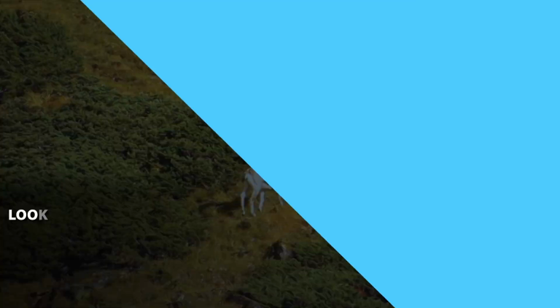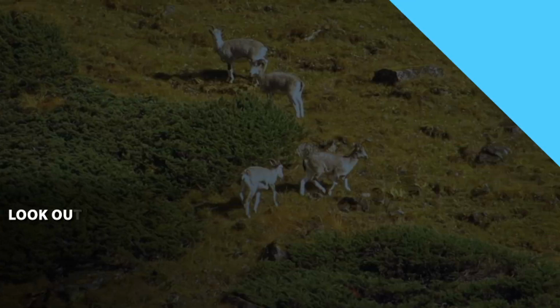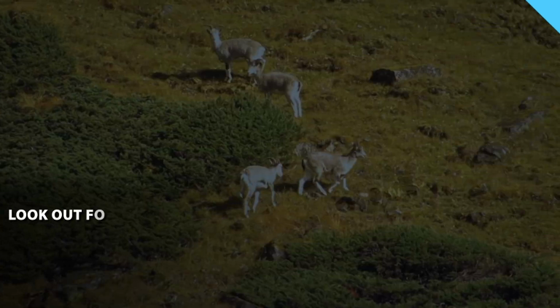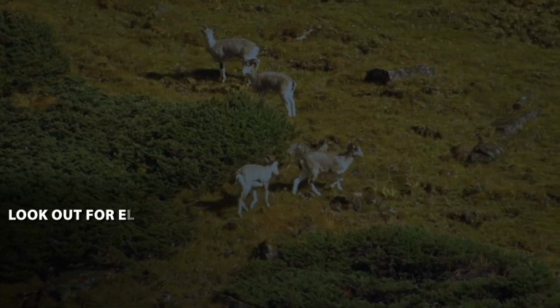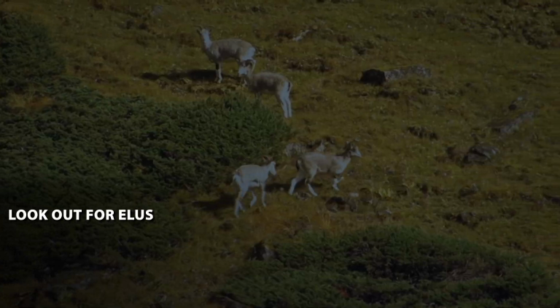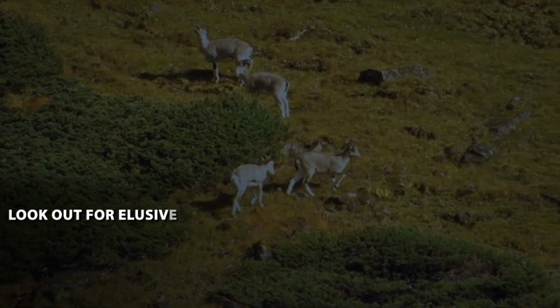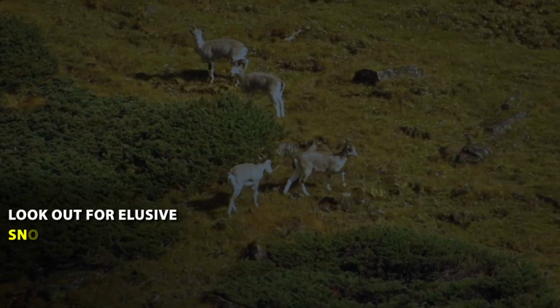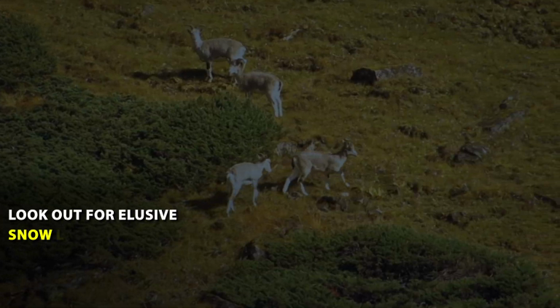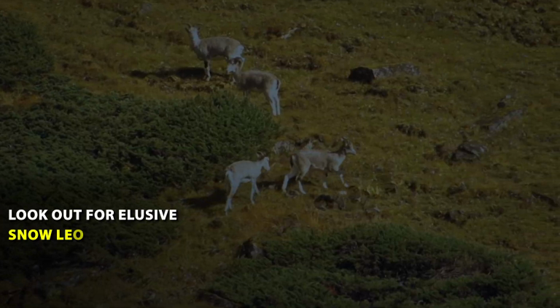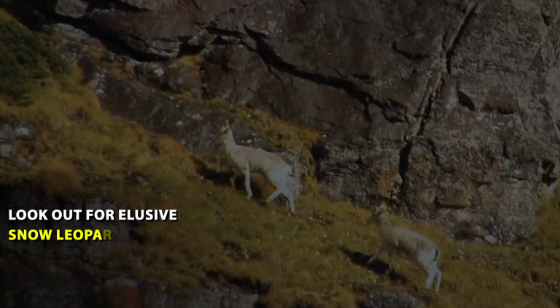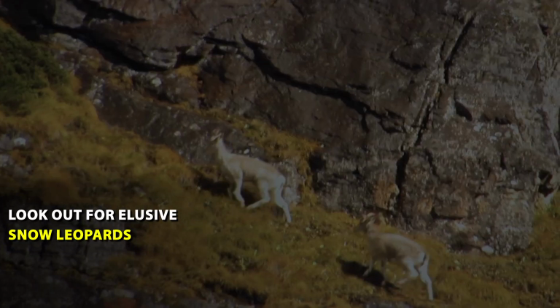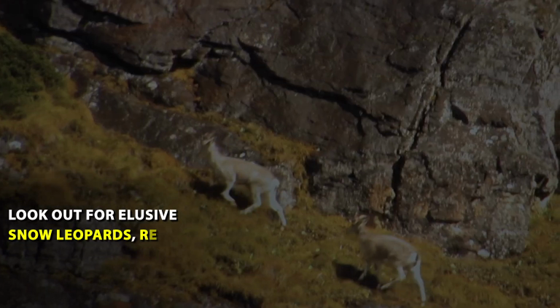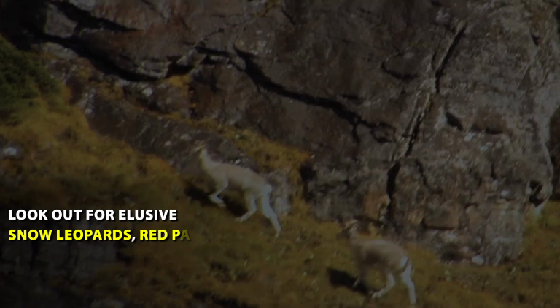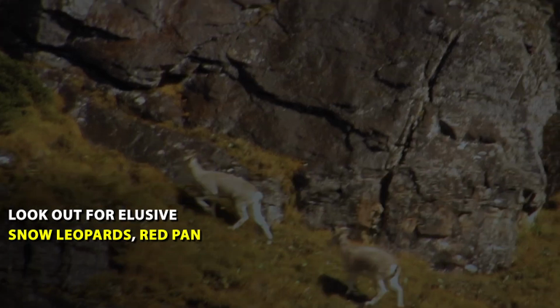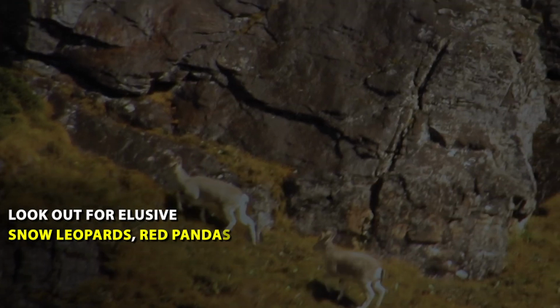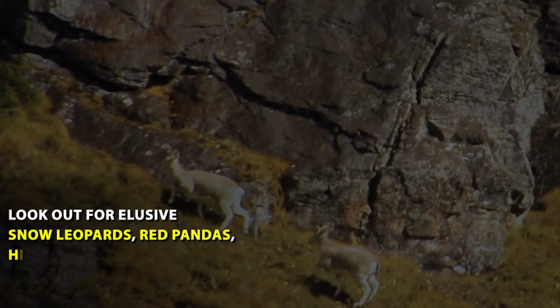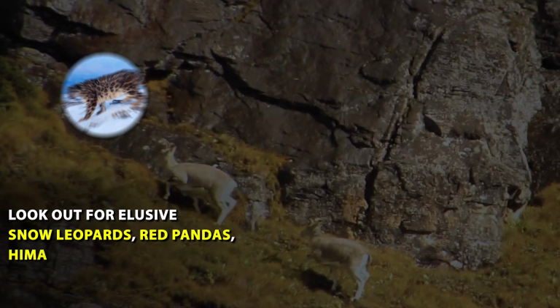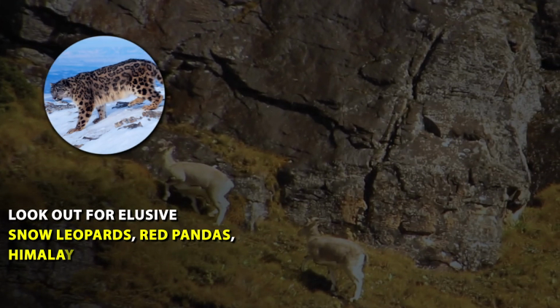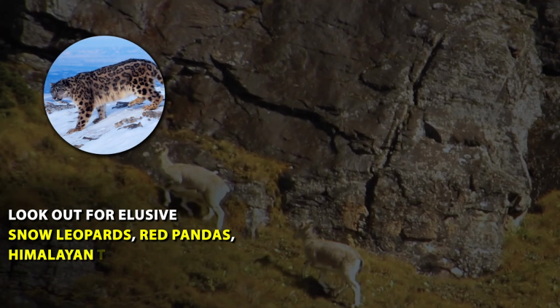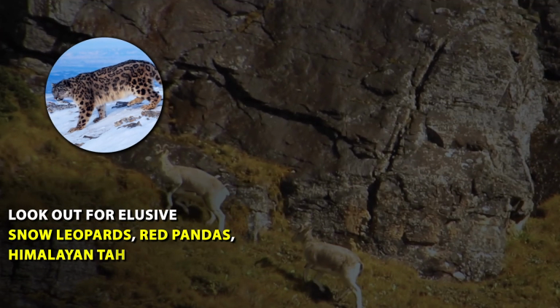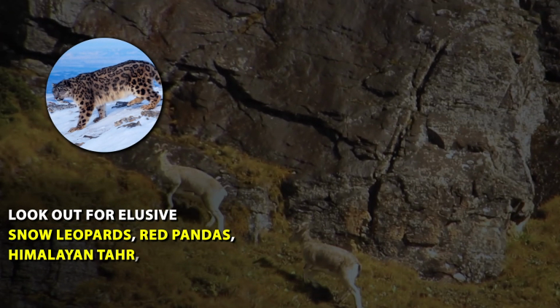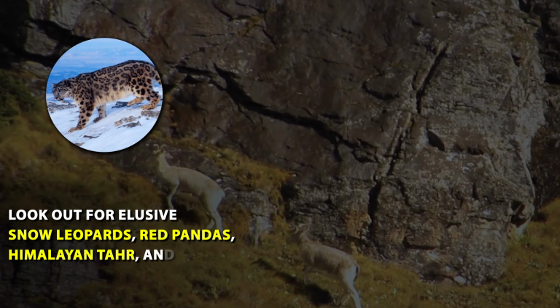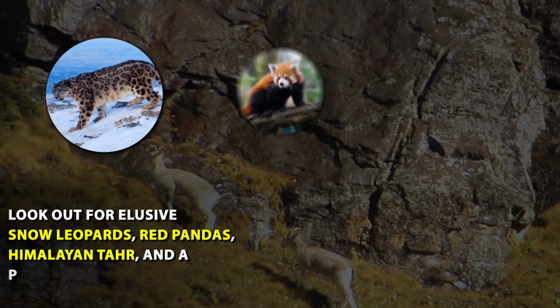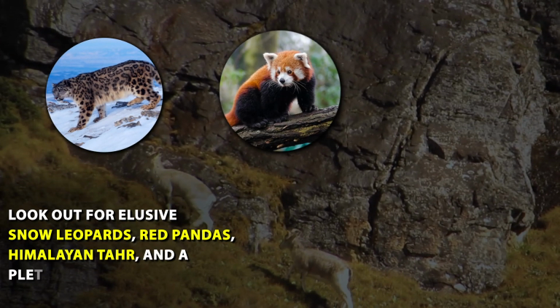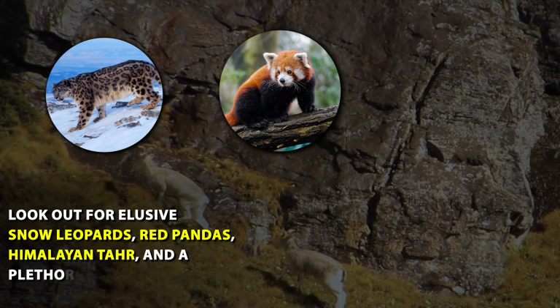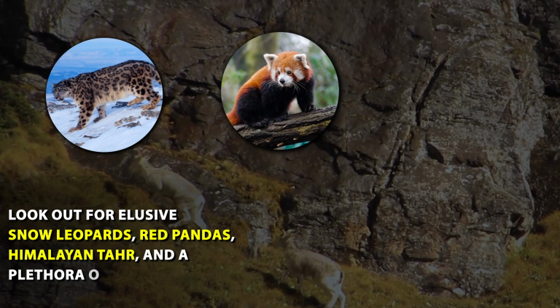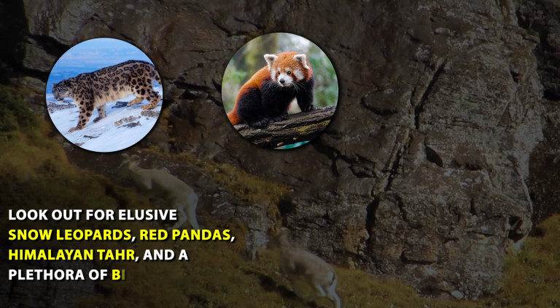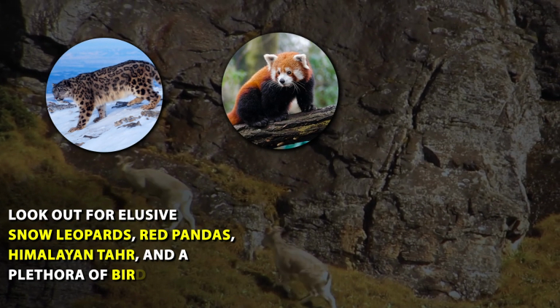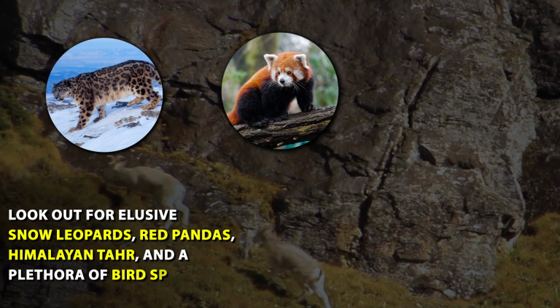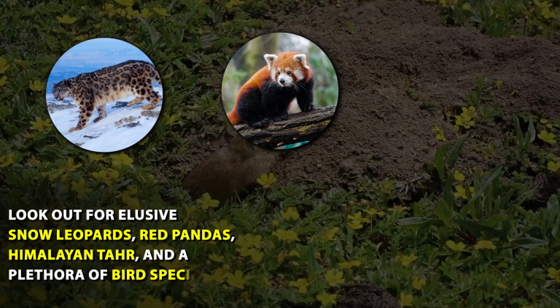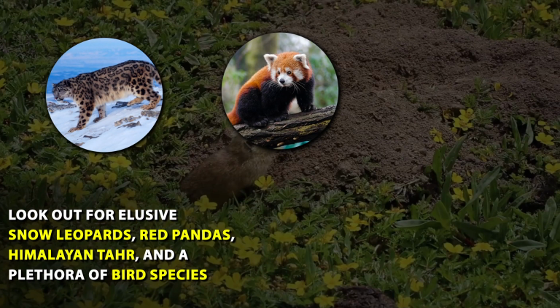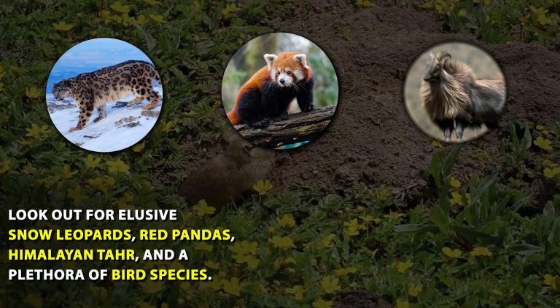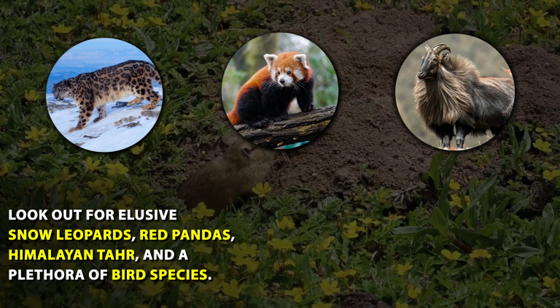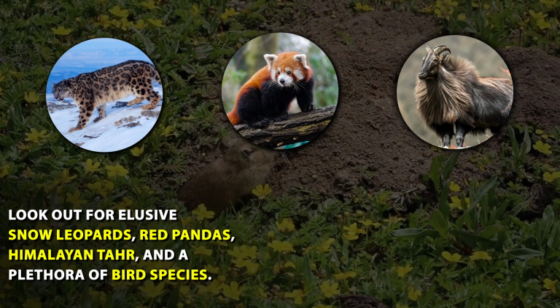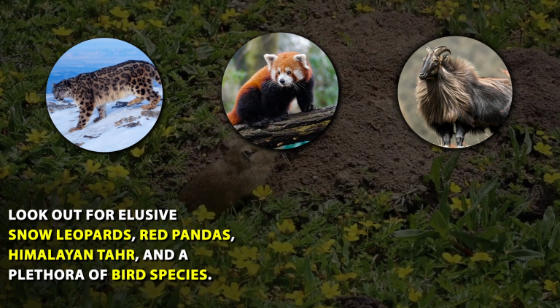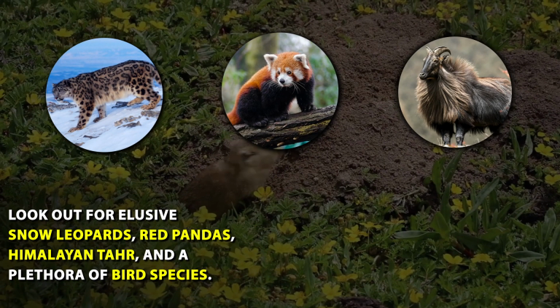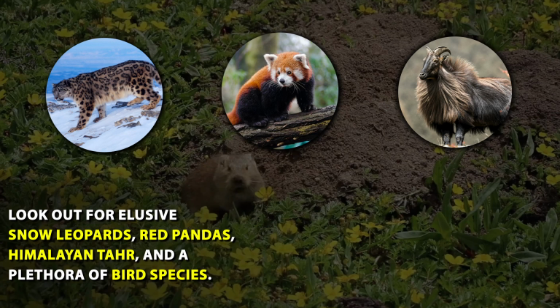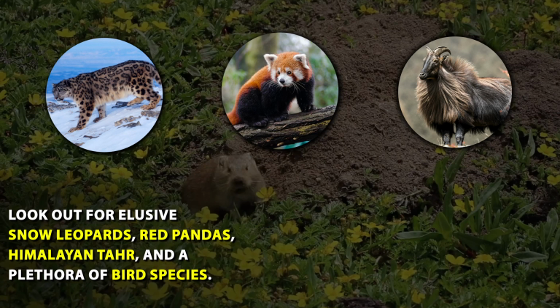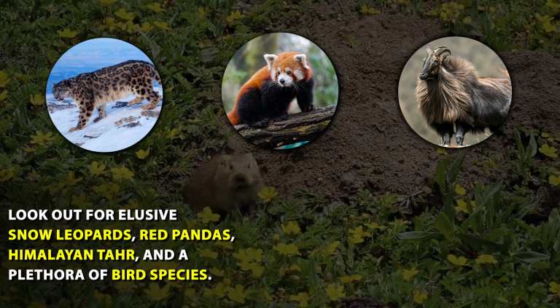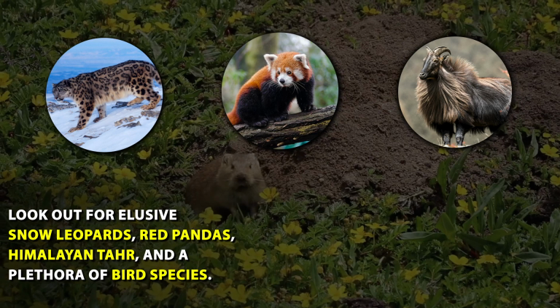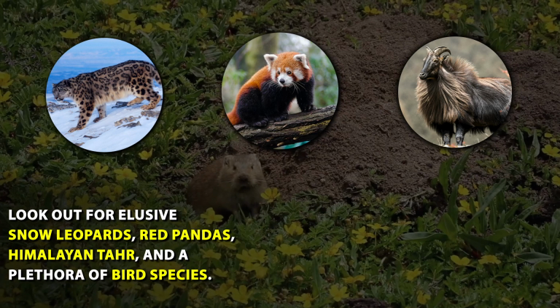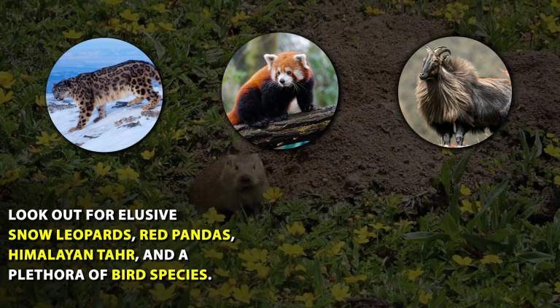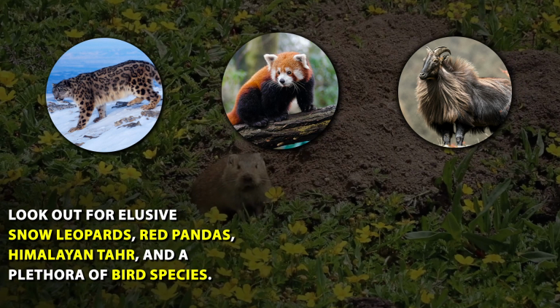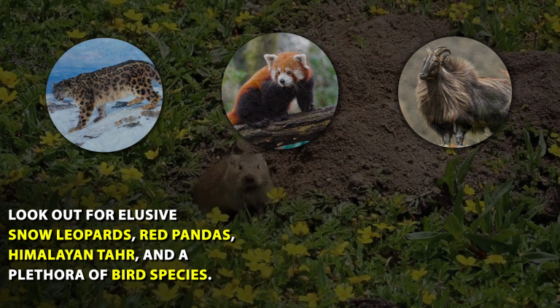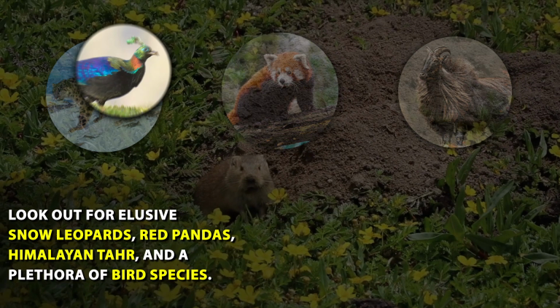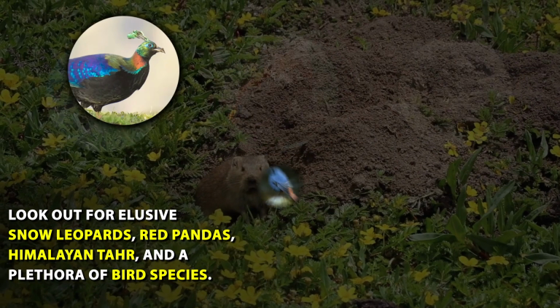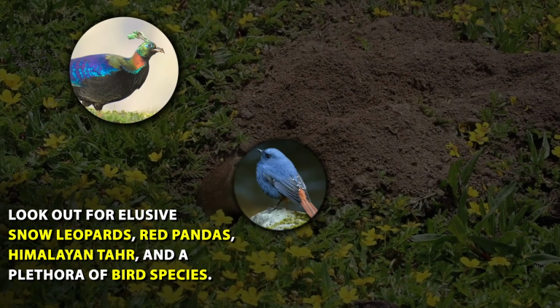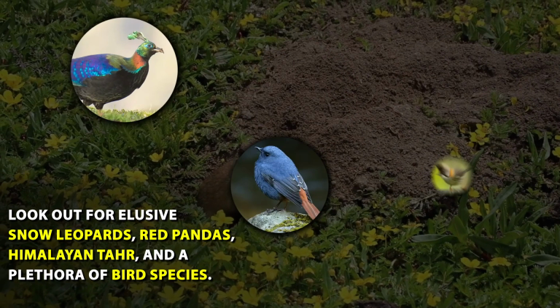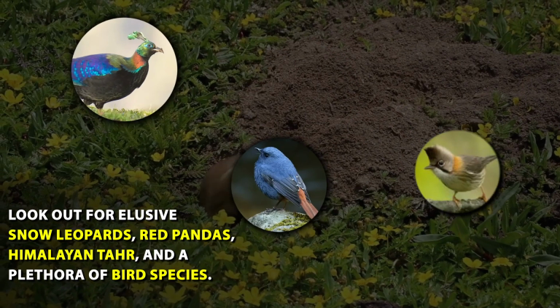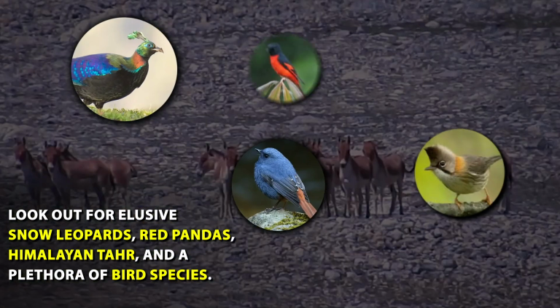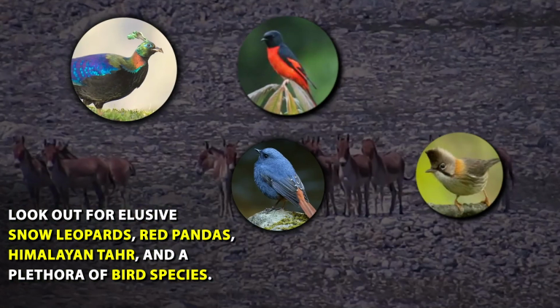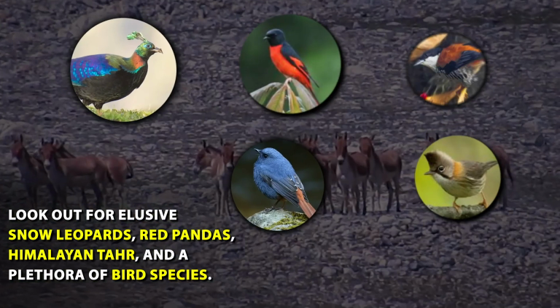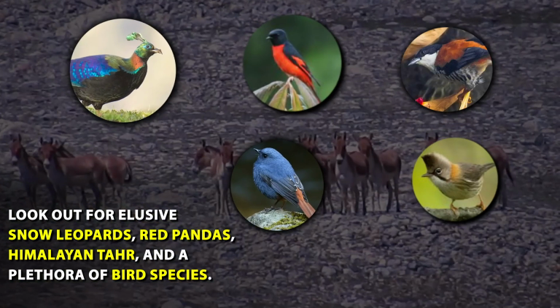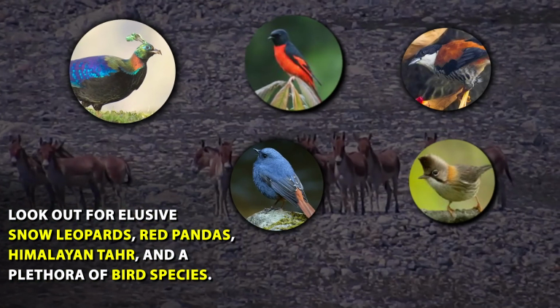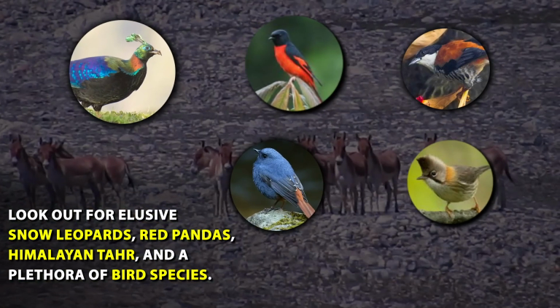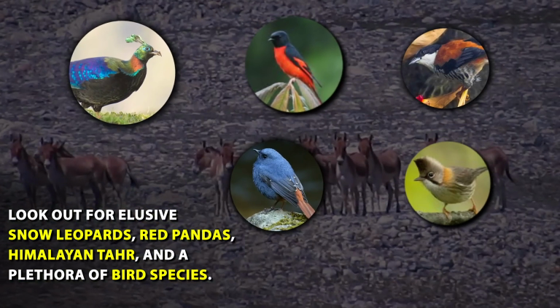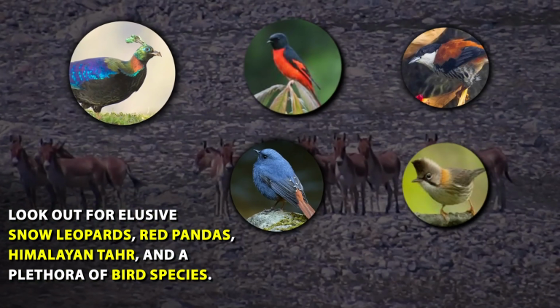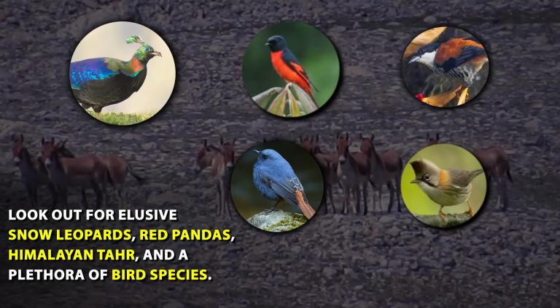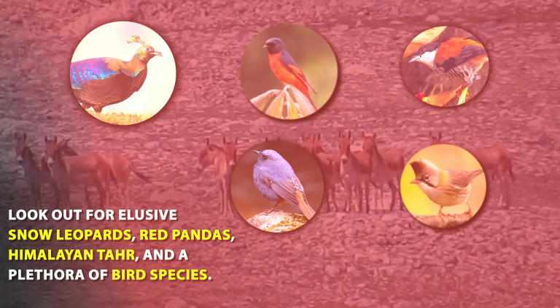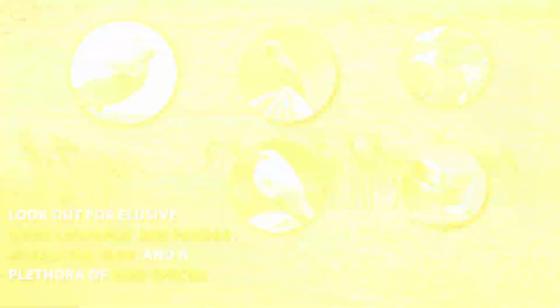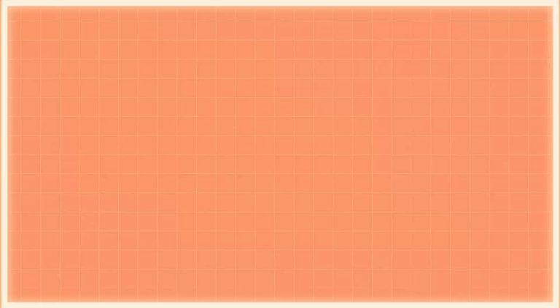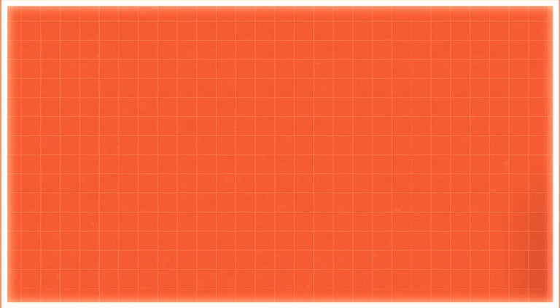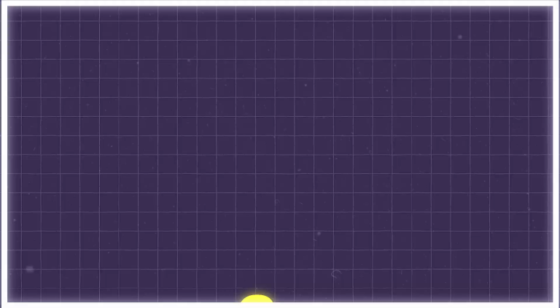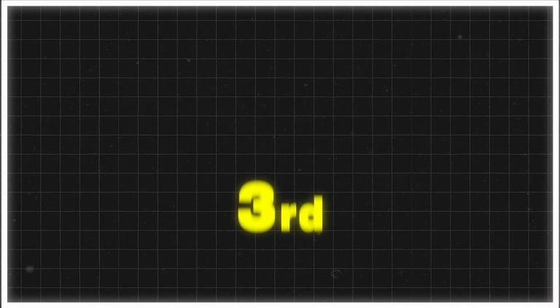Look out for elusive snow leopards, red pandas, Himalayan tahr, and a plethora of bird species.